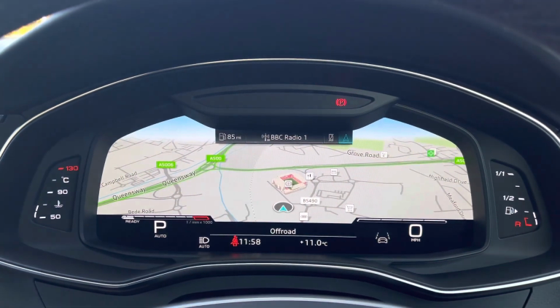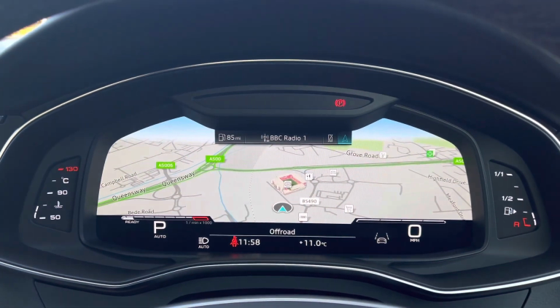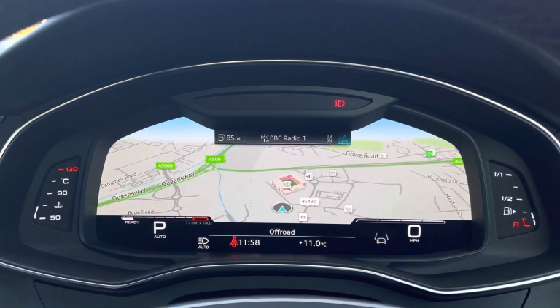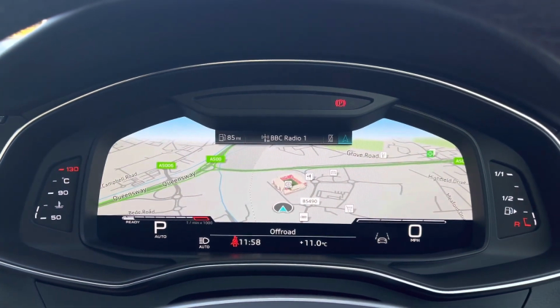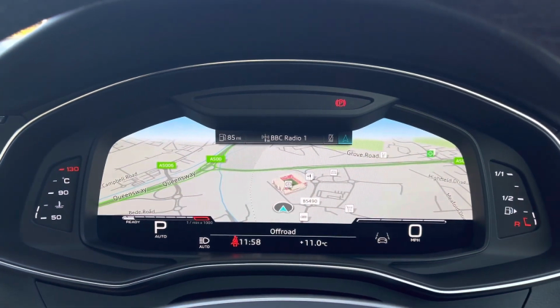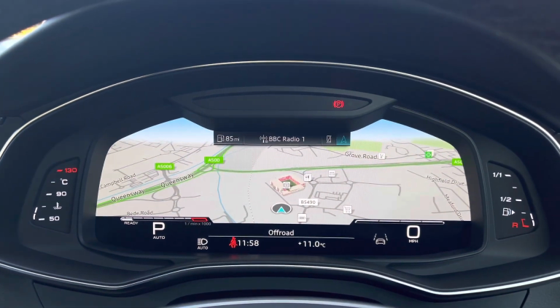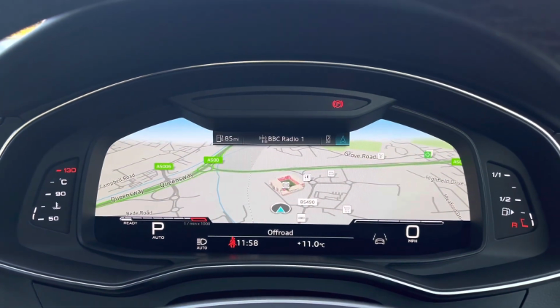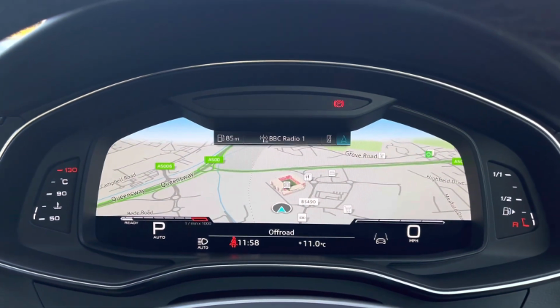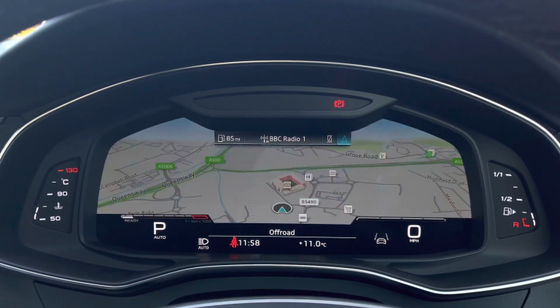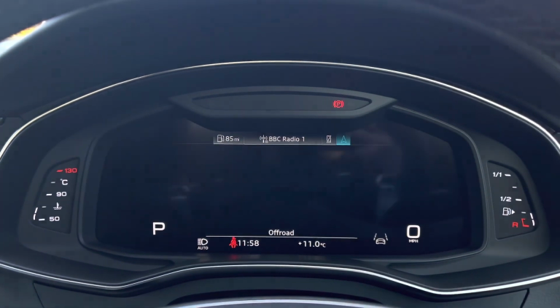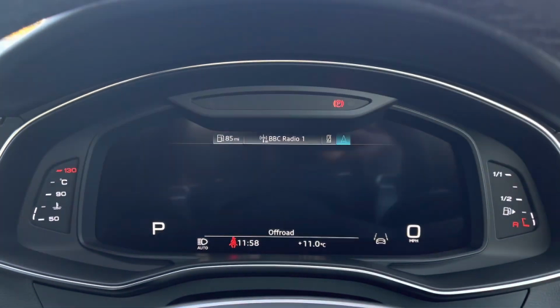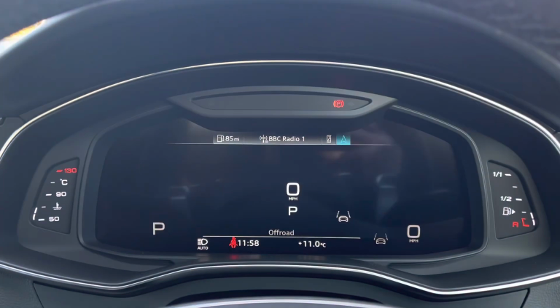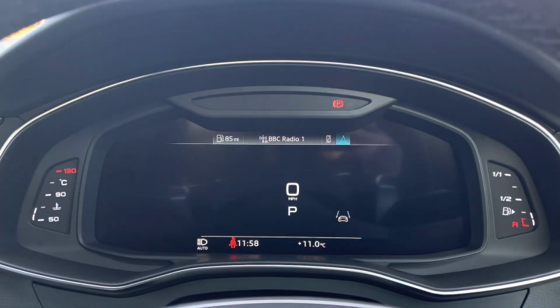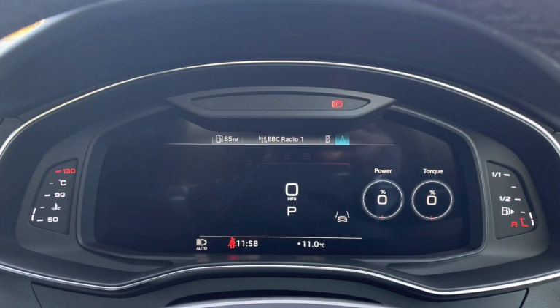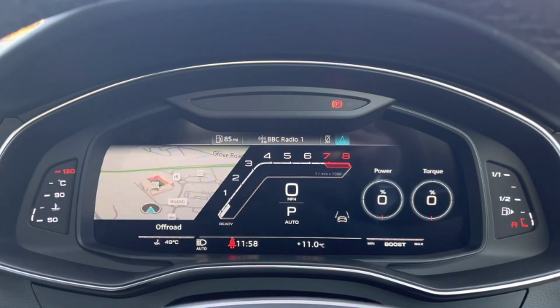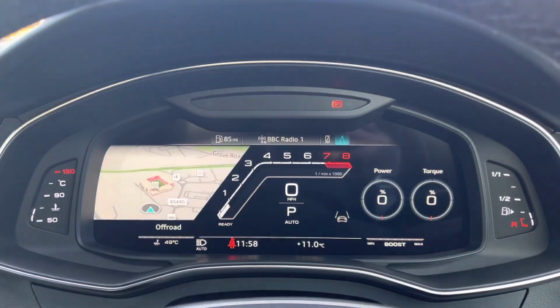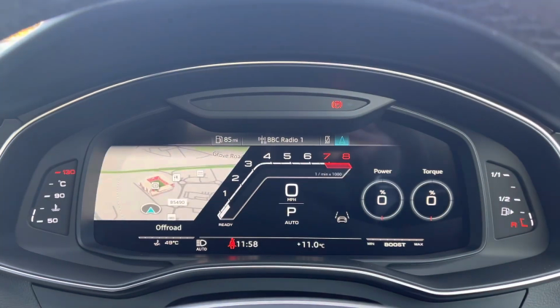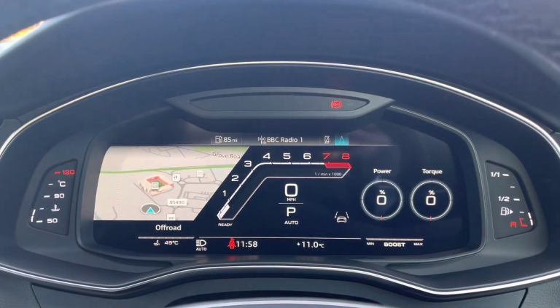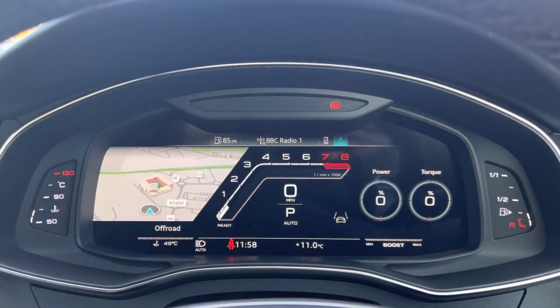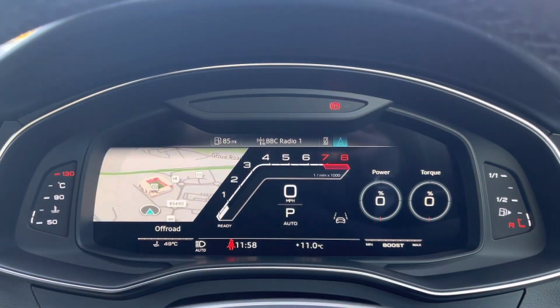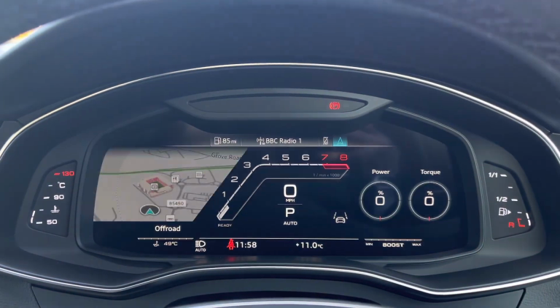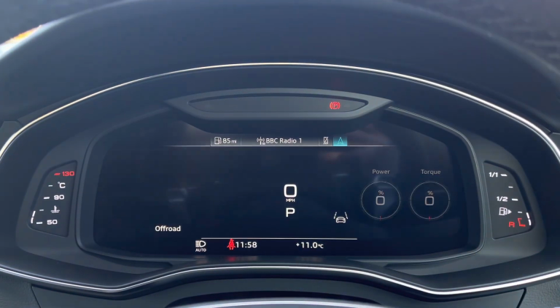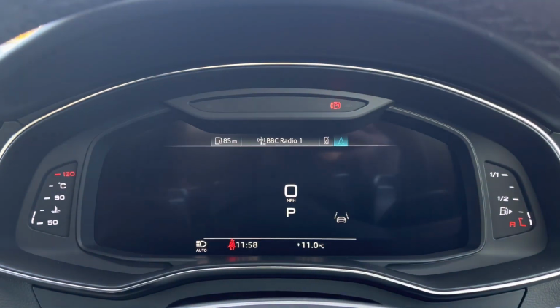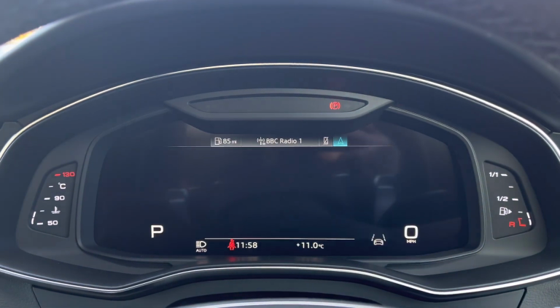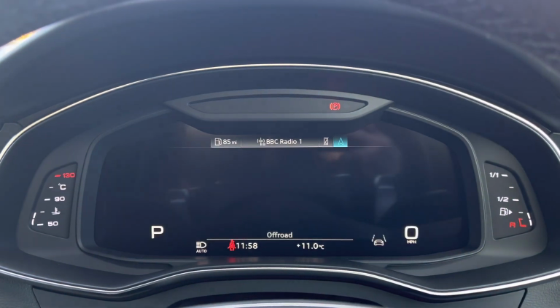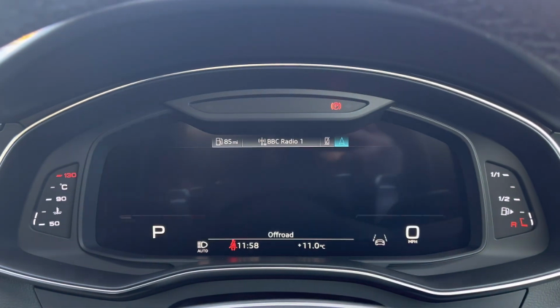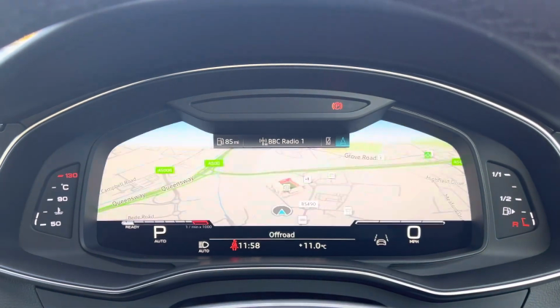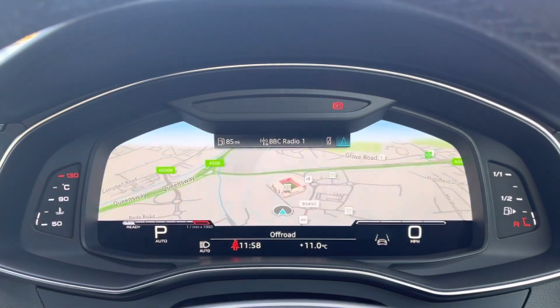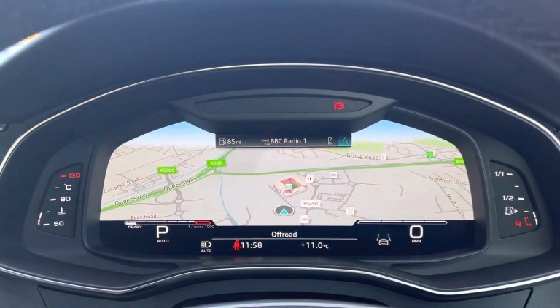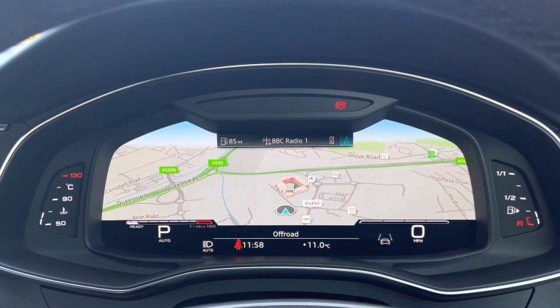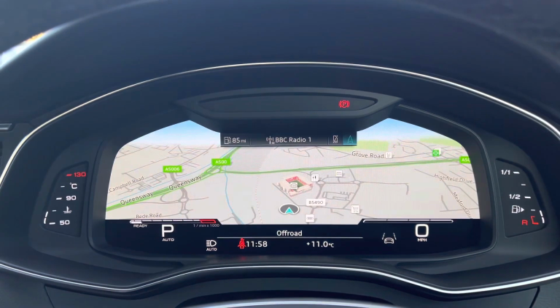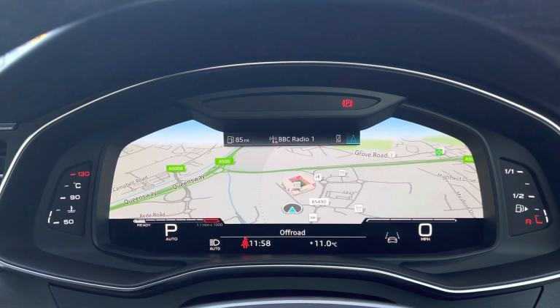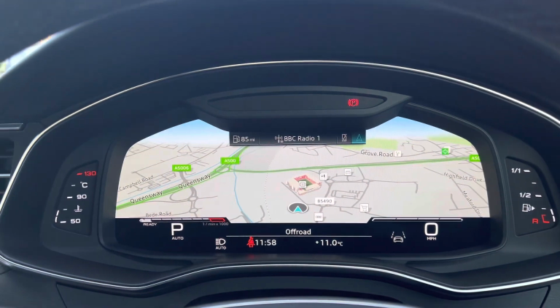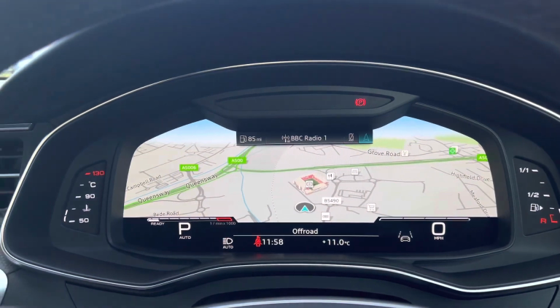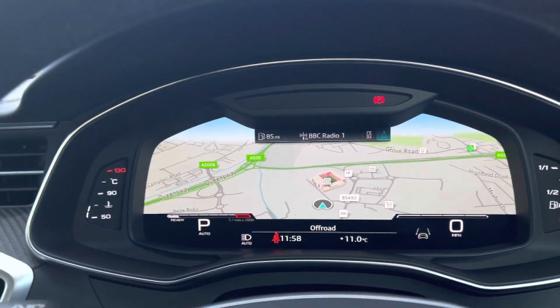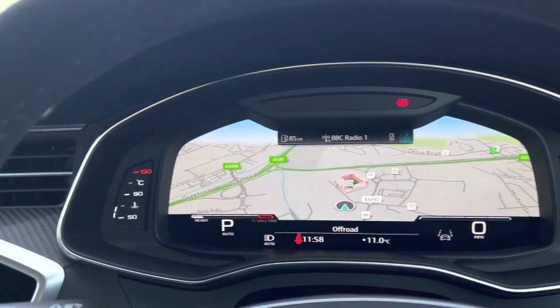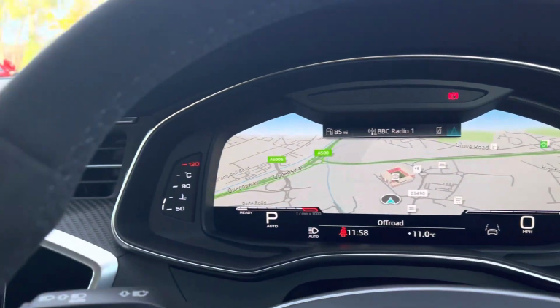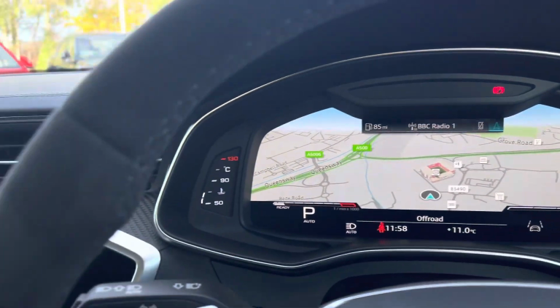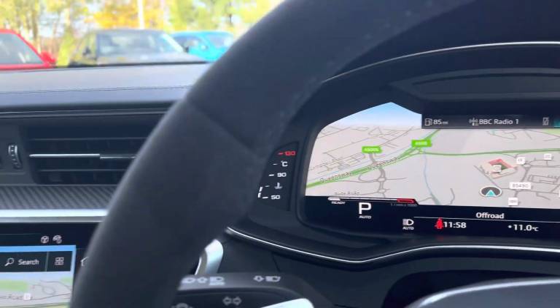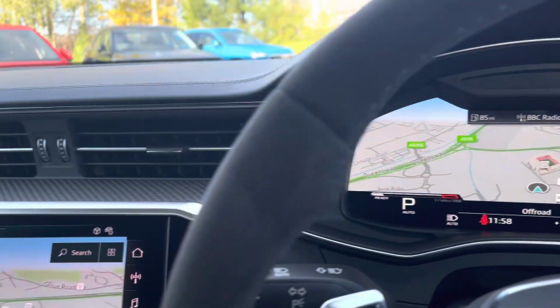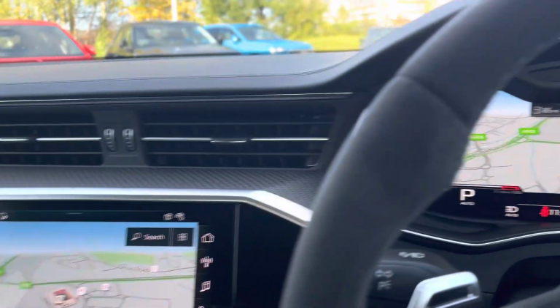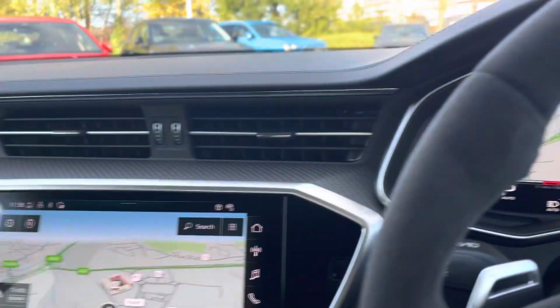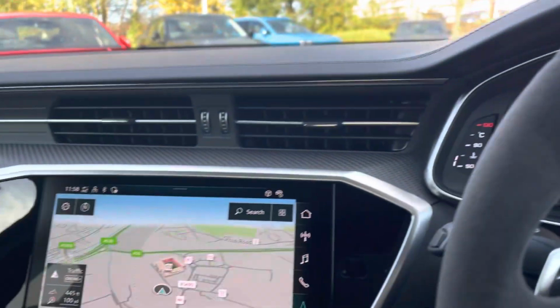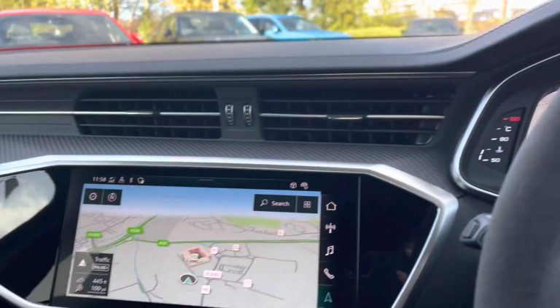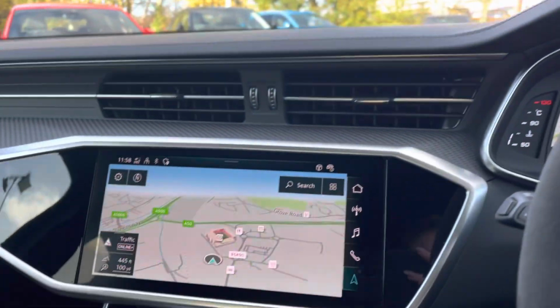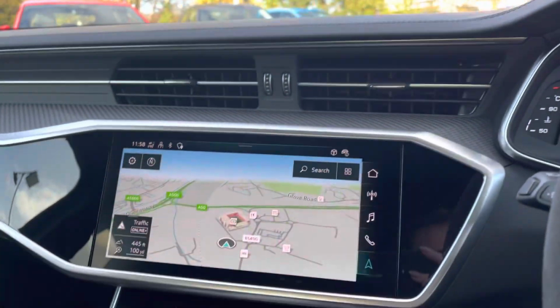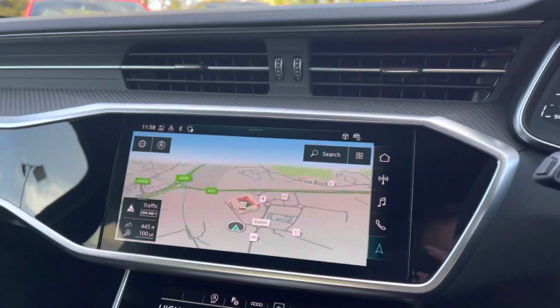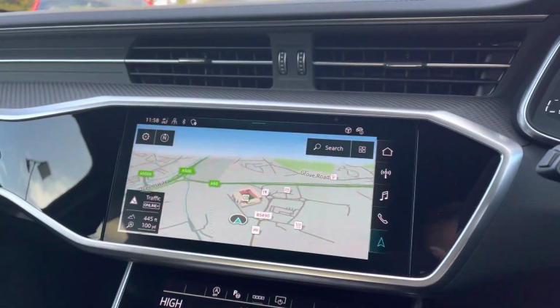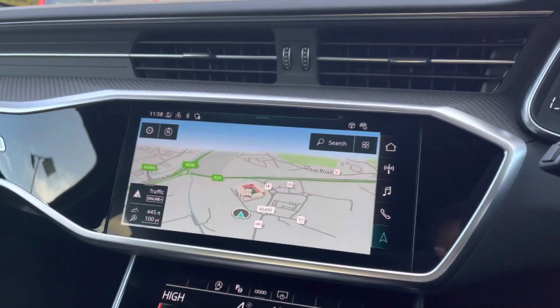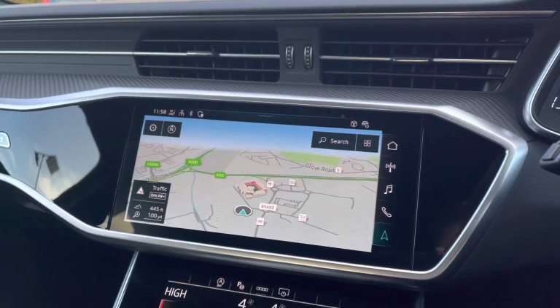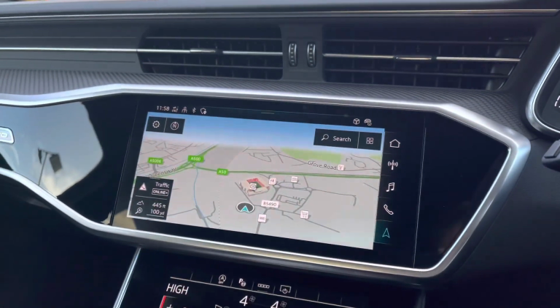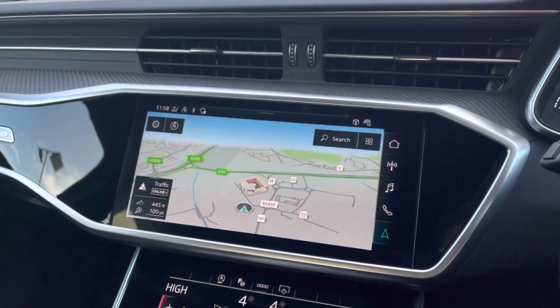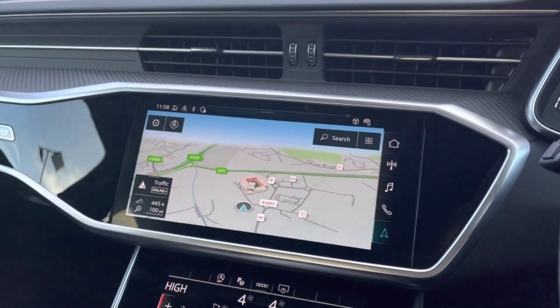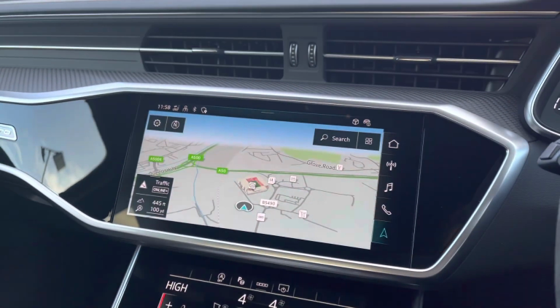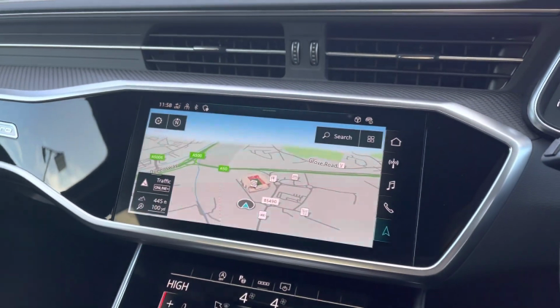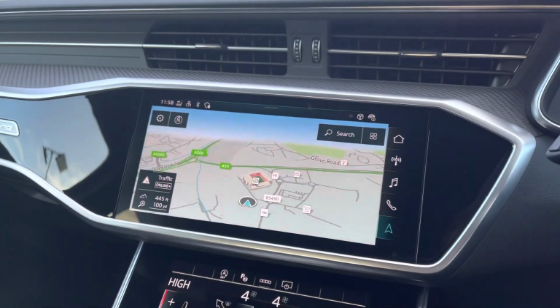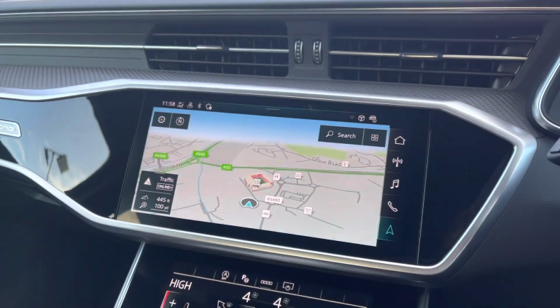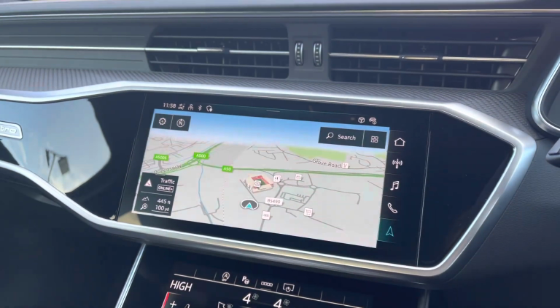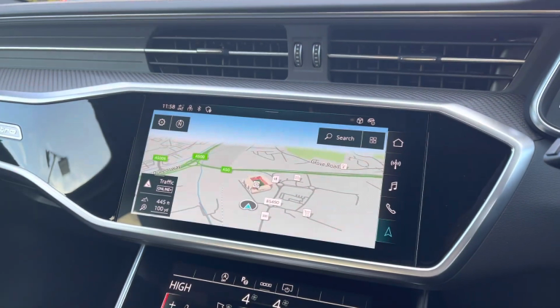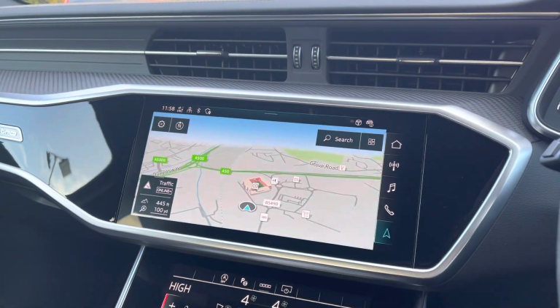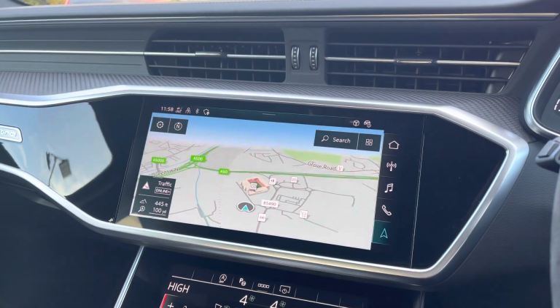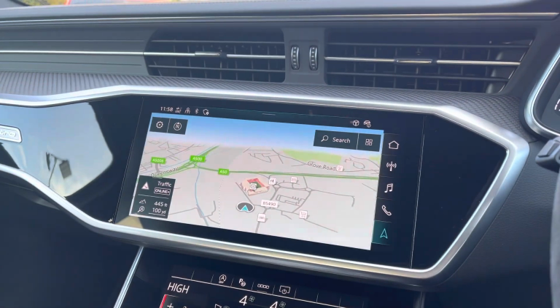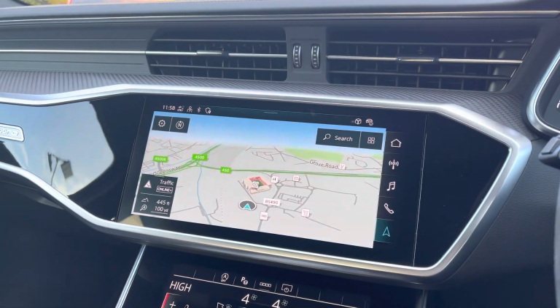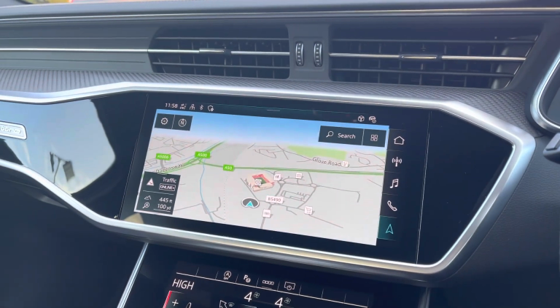We also have the city assist pack, including Audi pre-sense, front crash traffic assist, and Audi side assist.